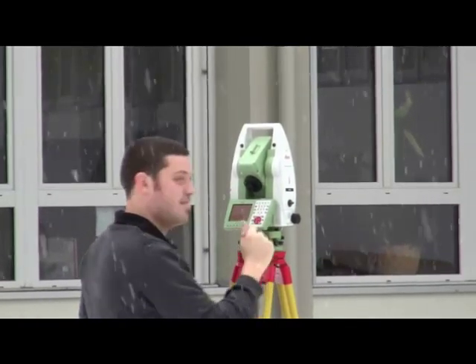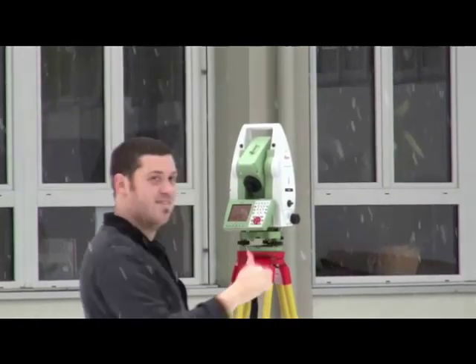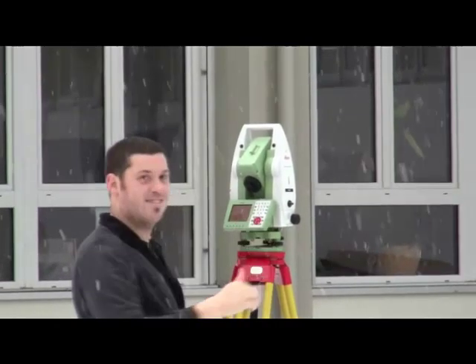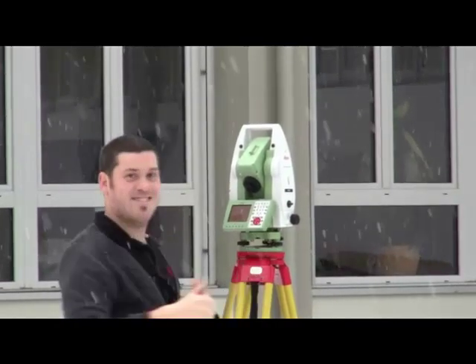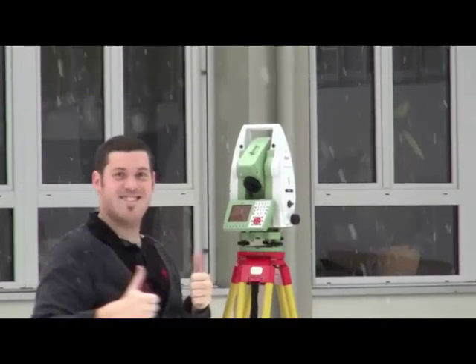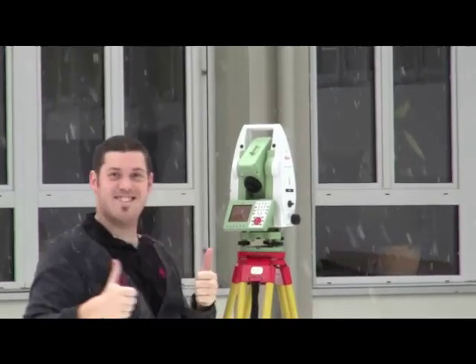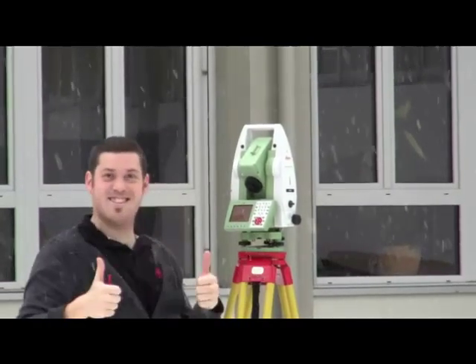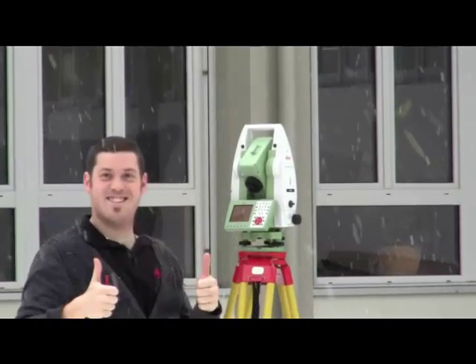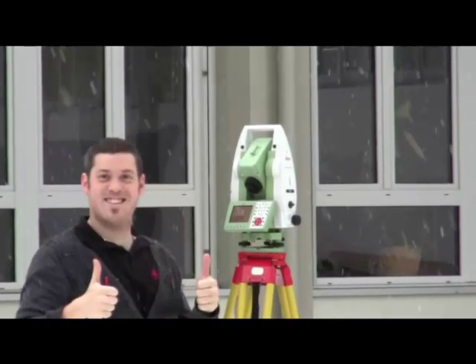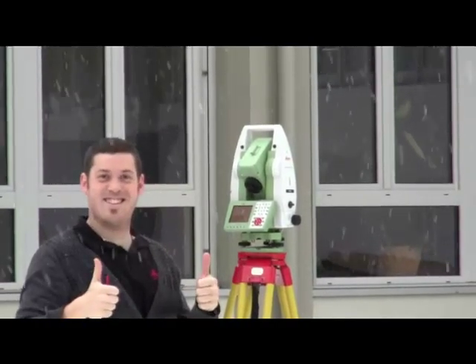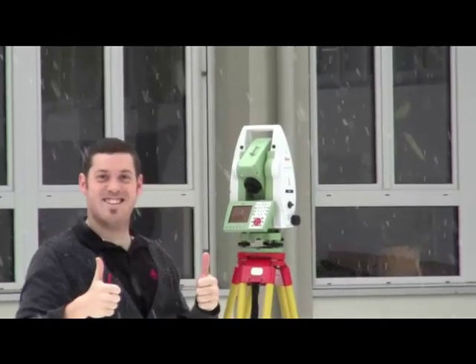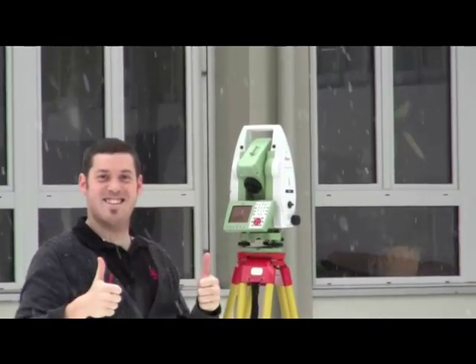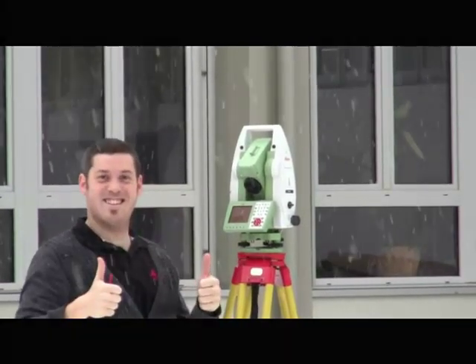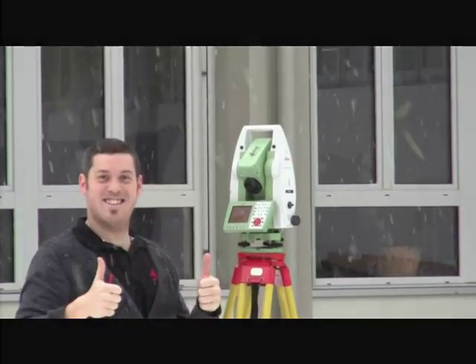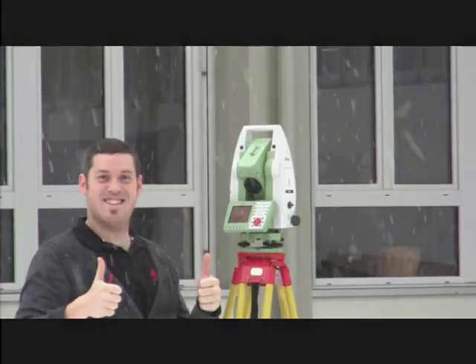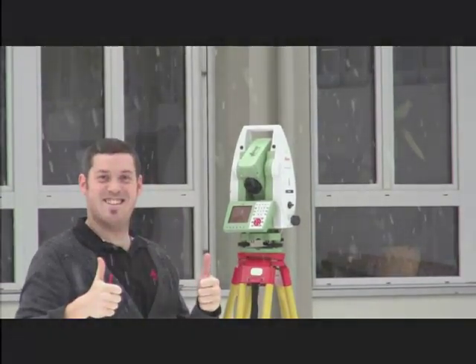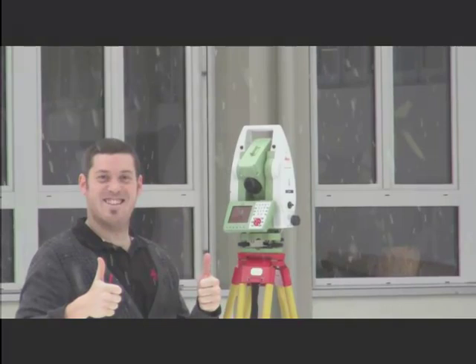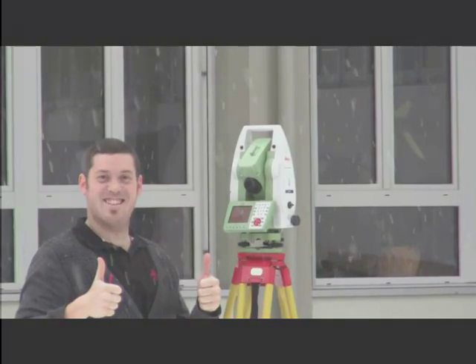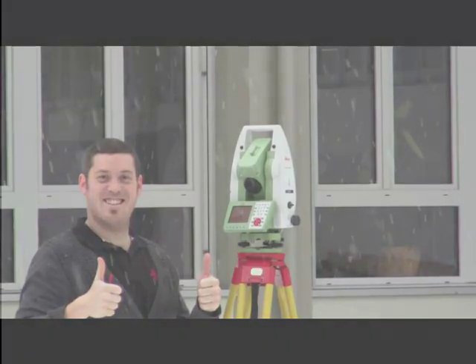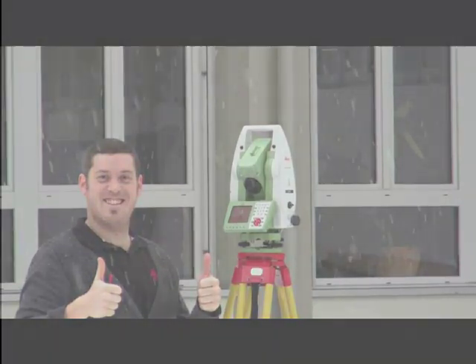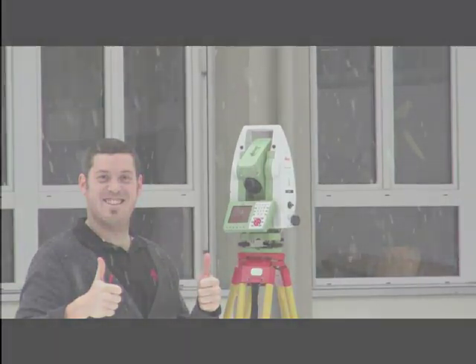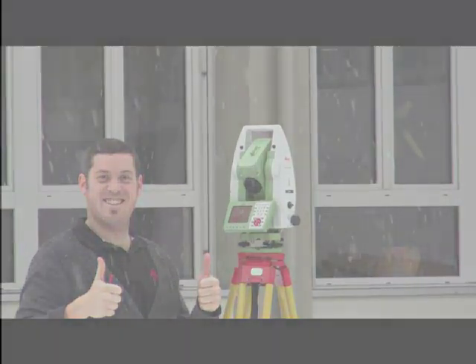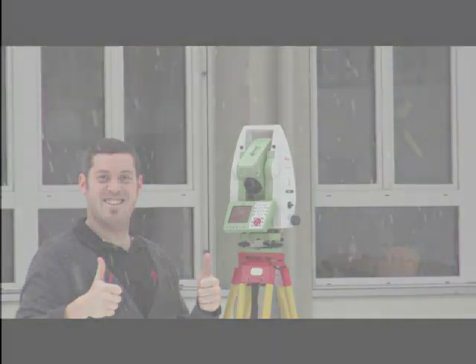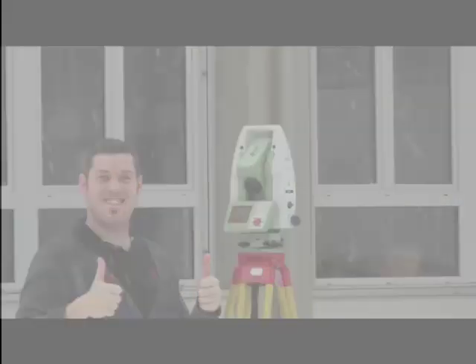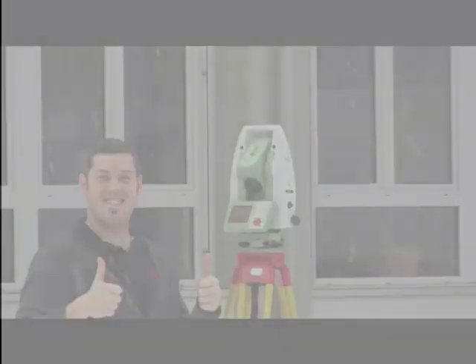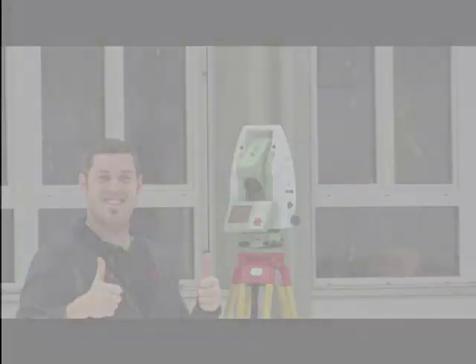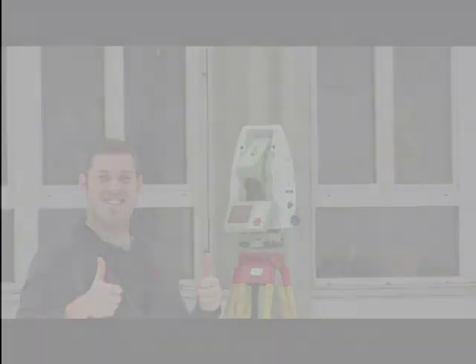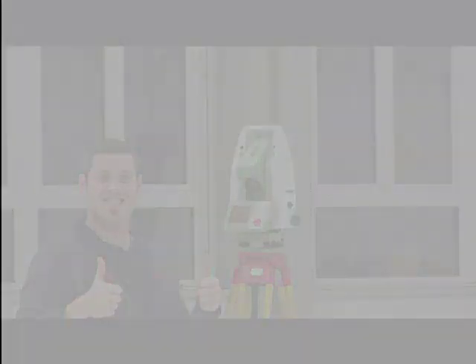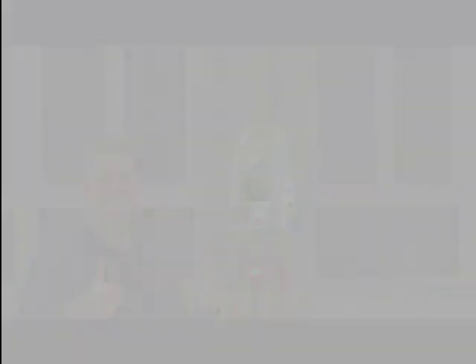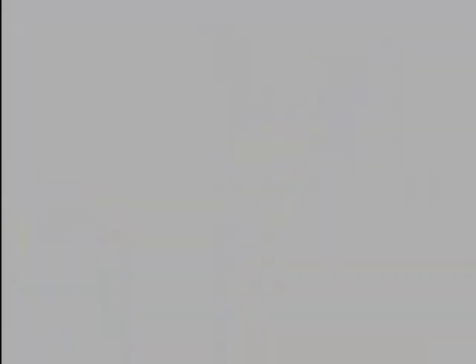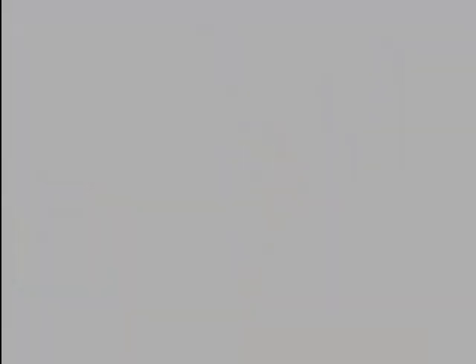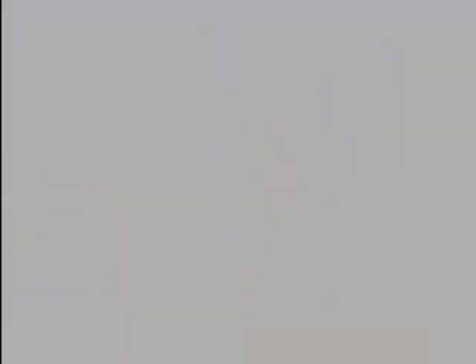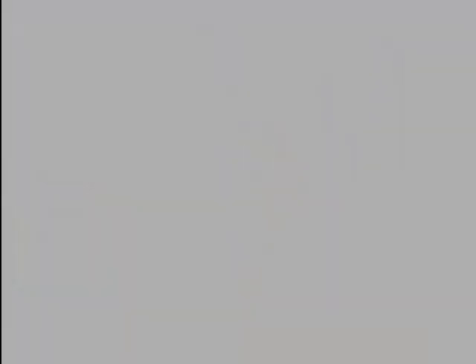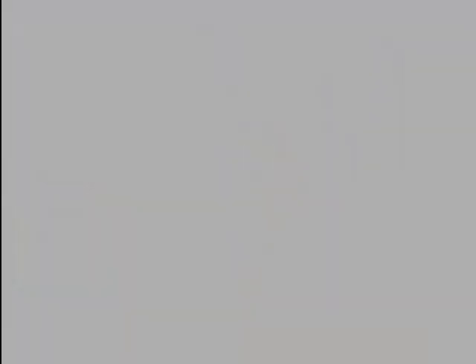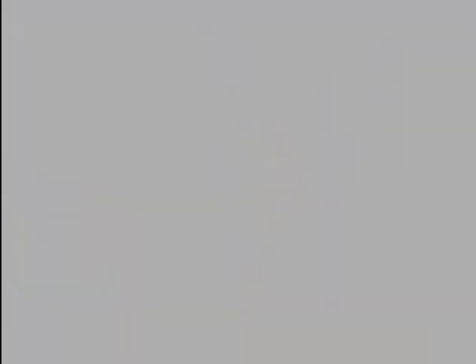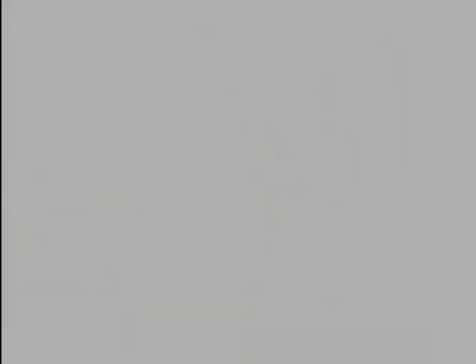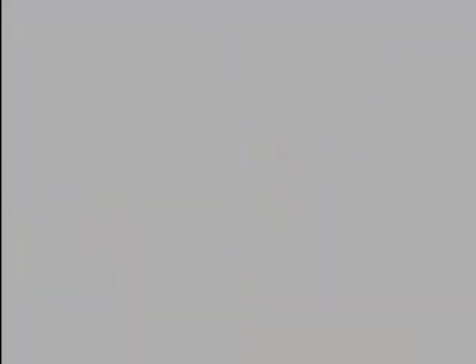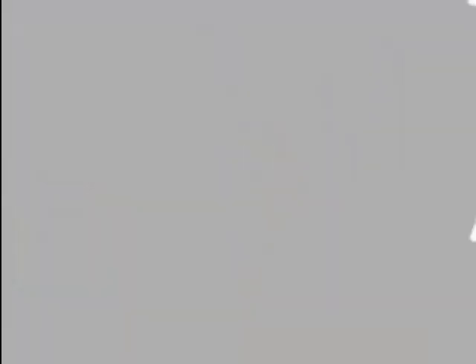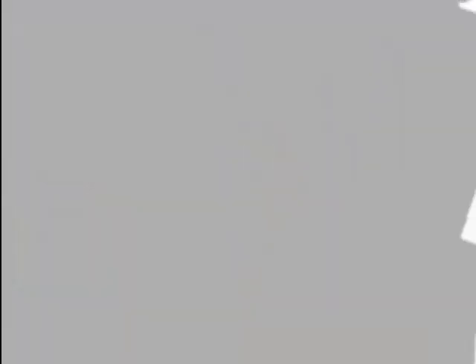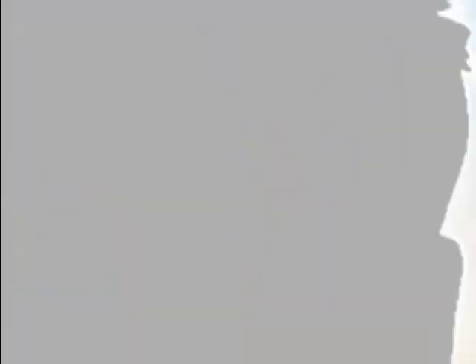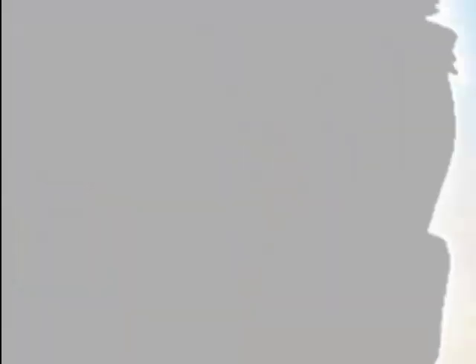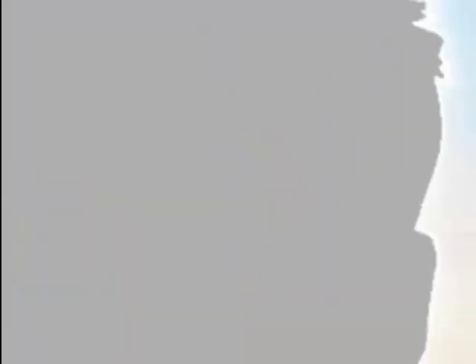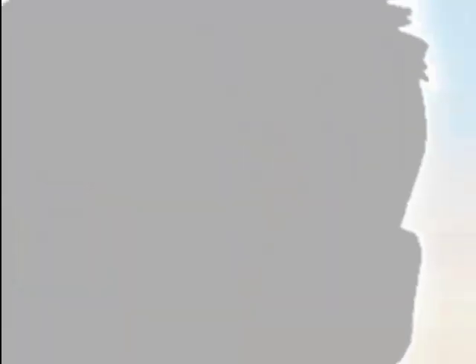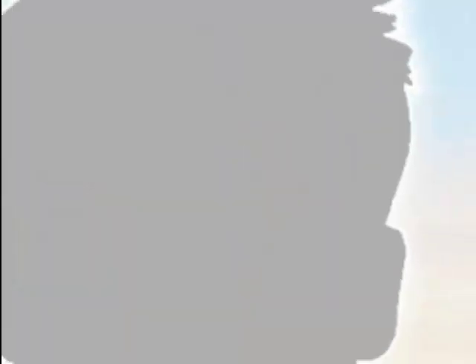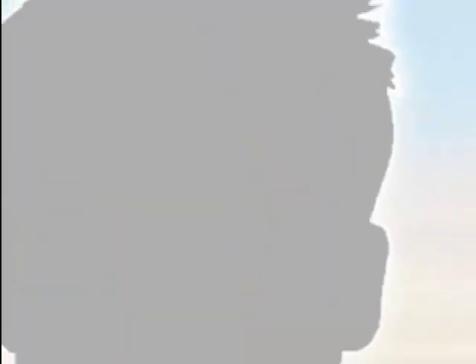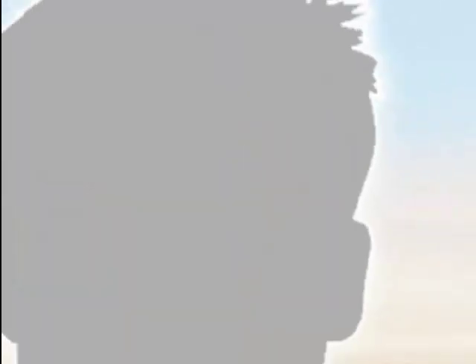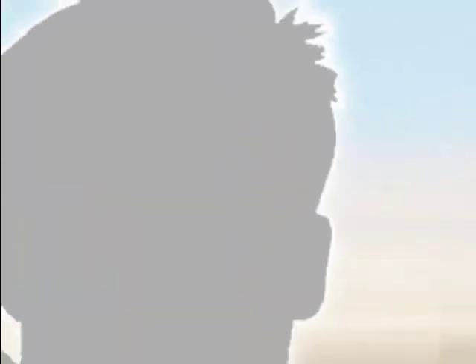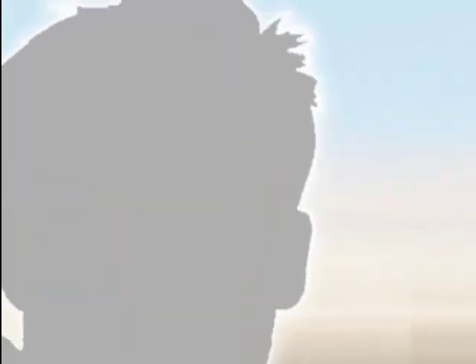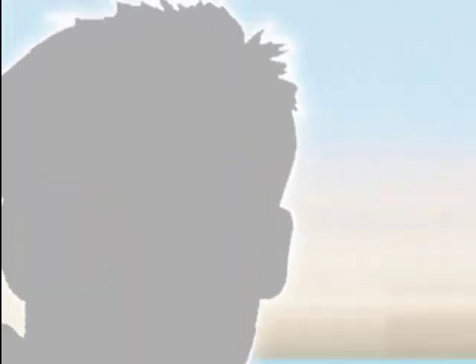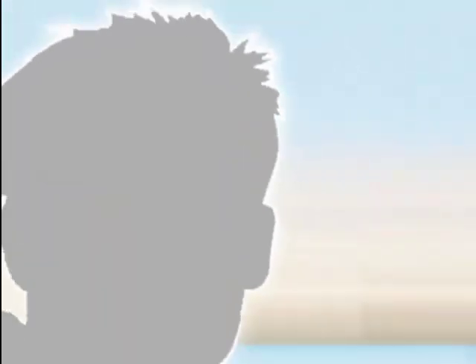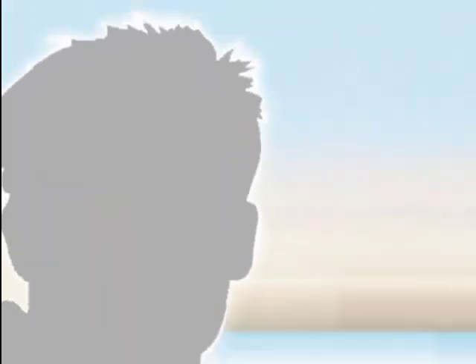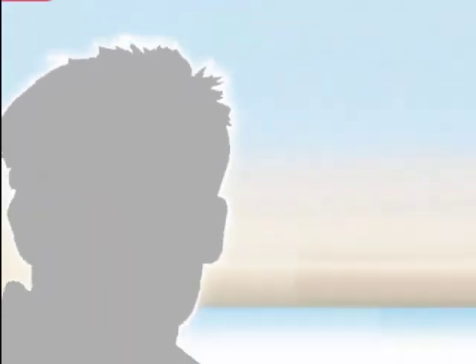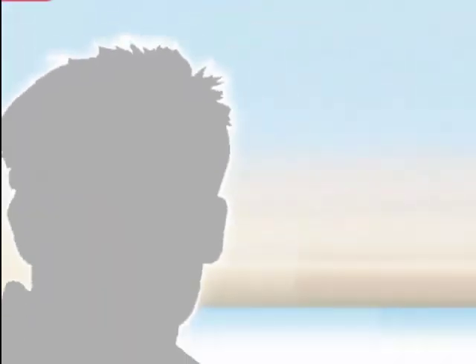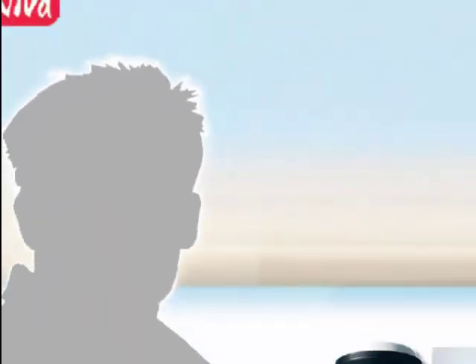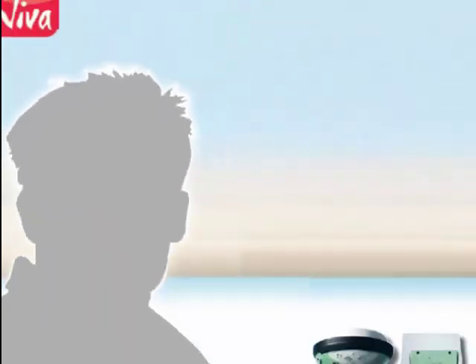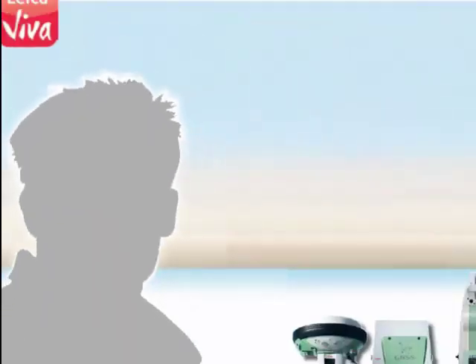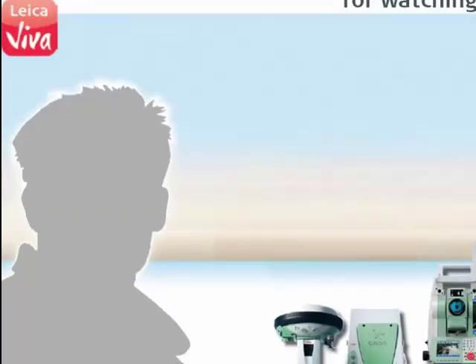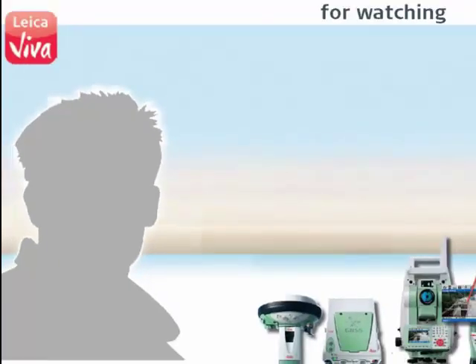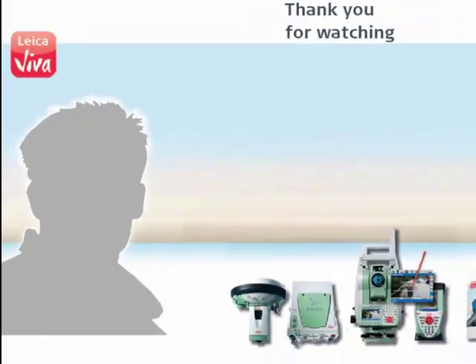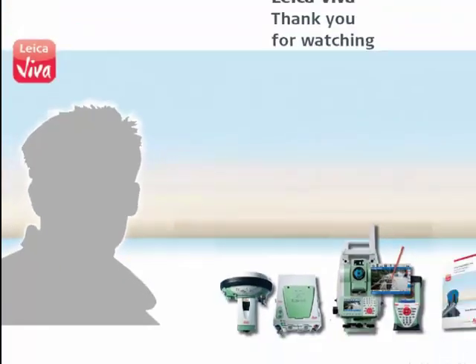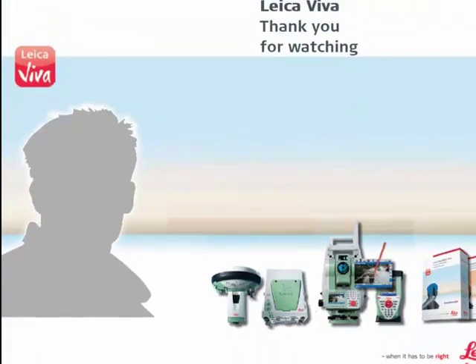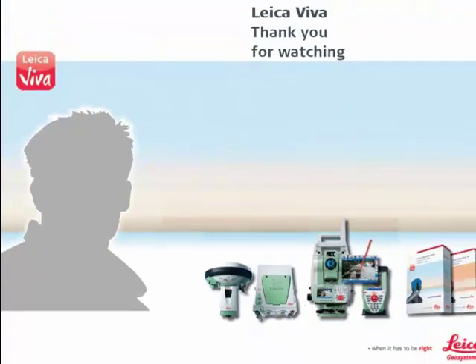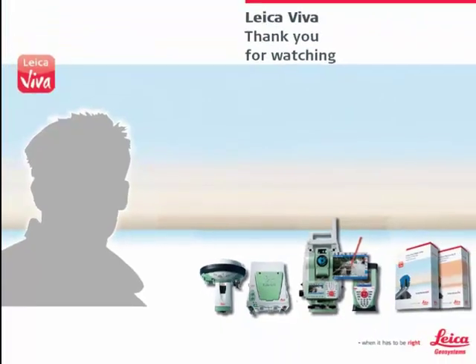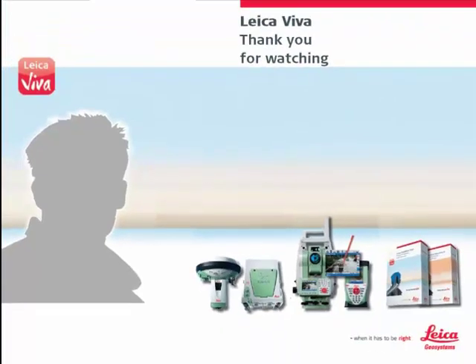This is the end of our little video on image-assisted surveying. I hope you found it both useful and interesting. Thanks for listening.